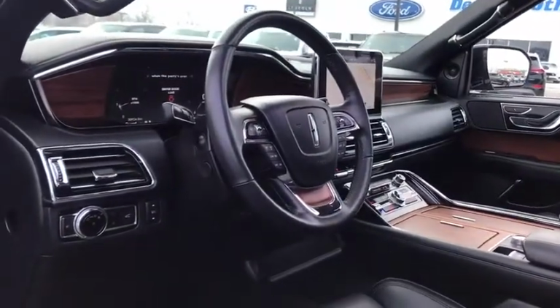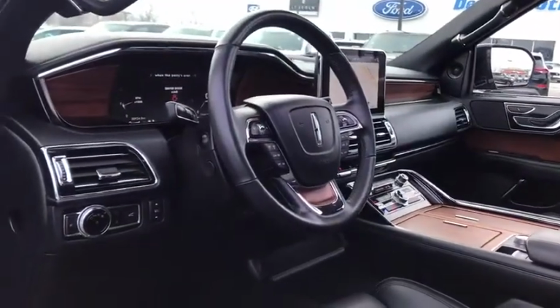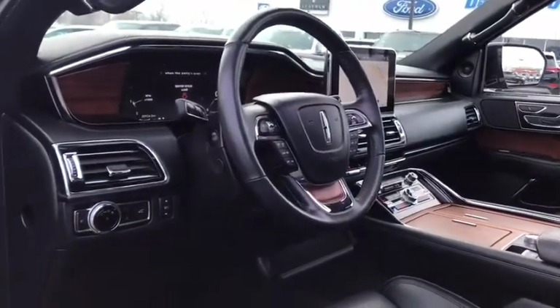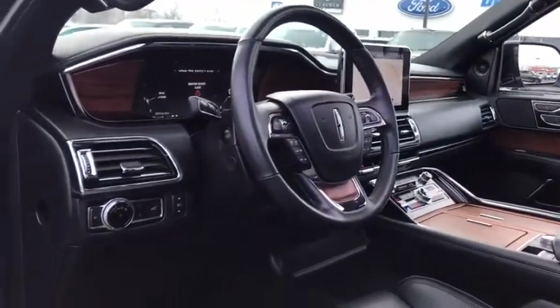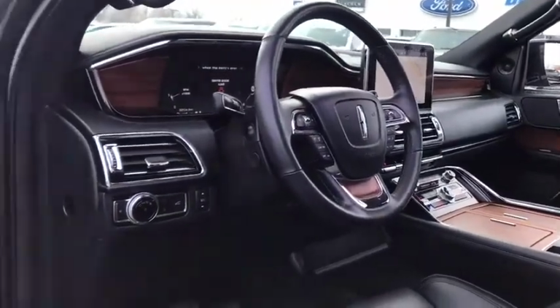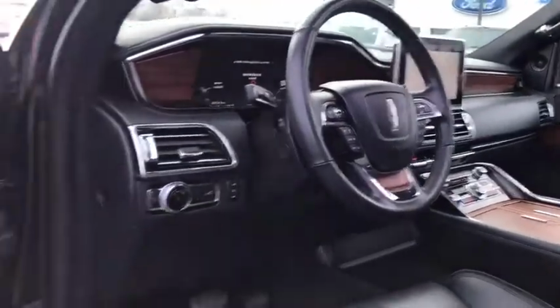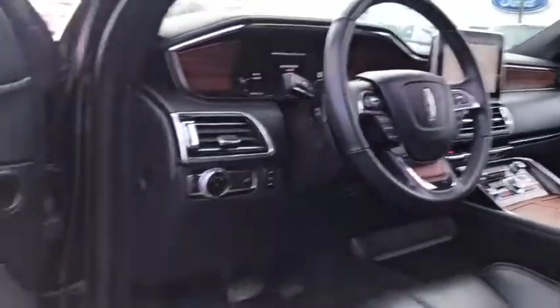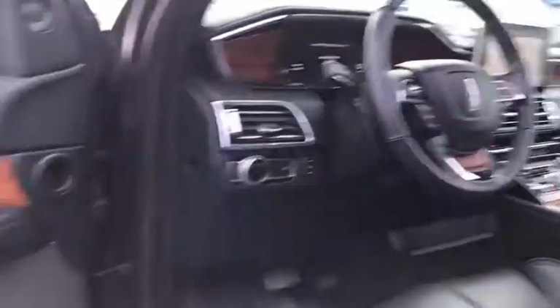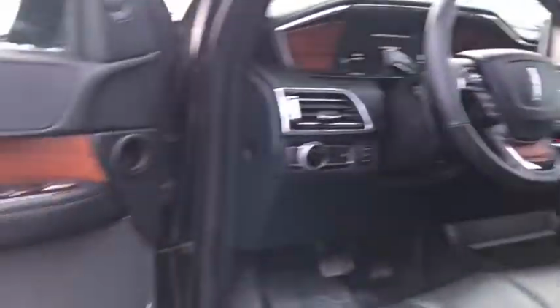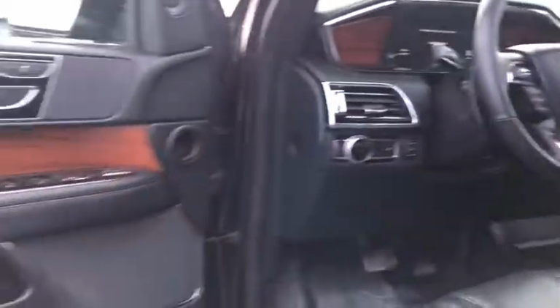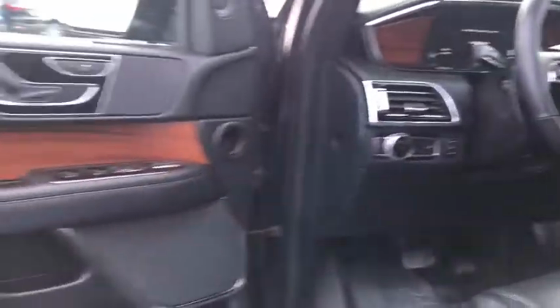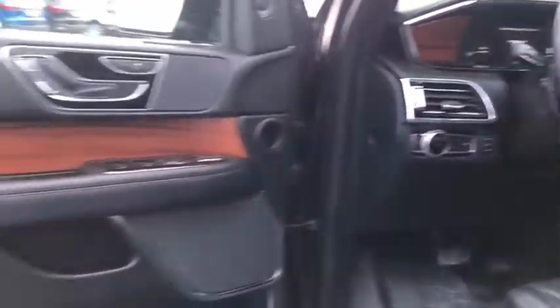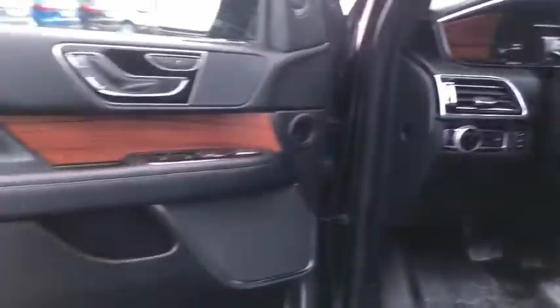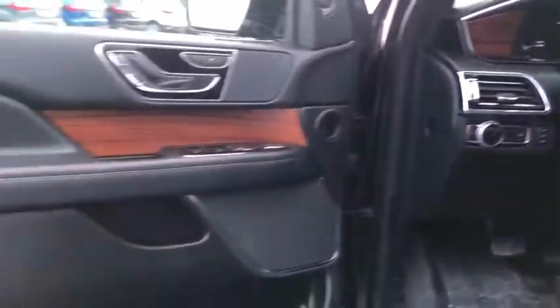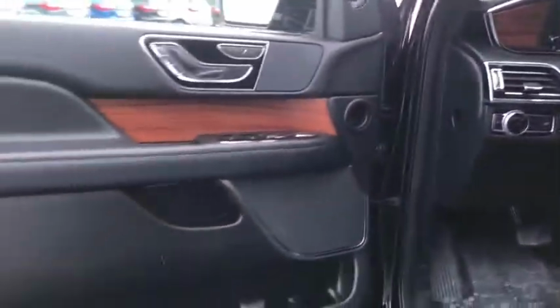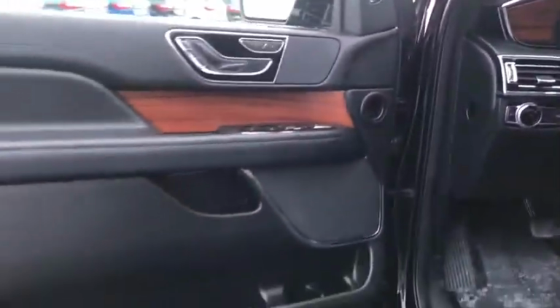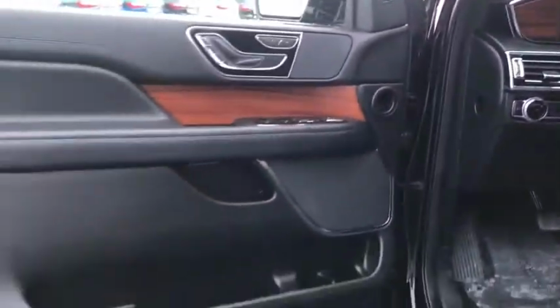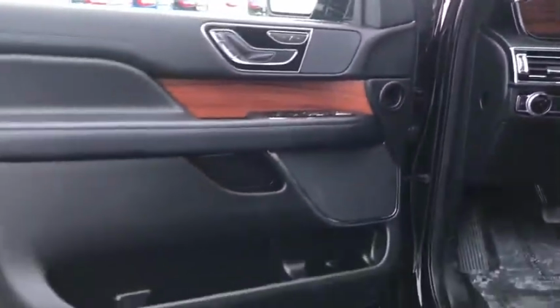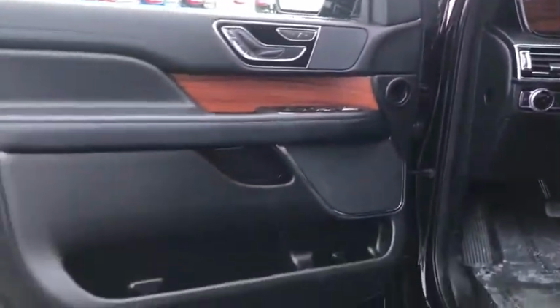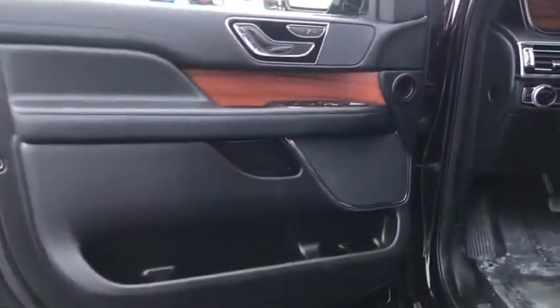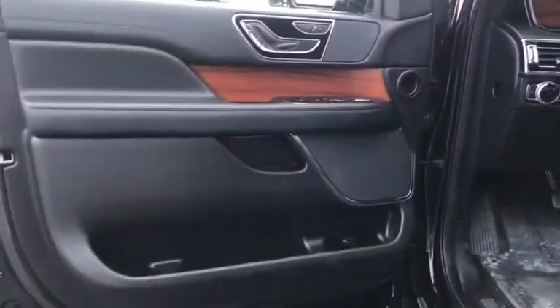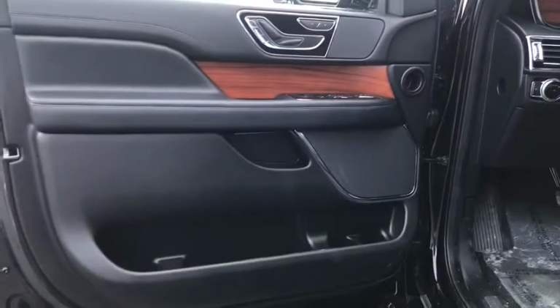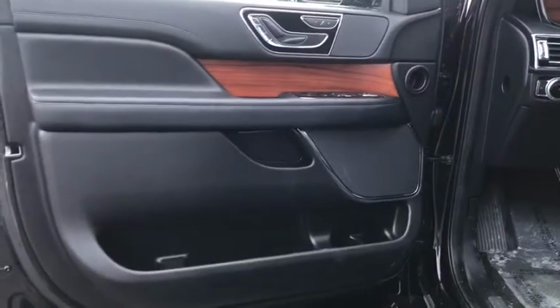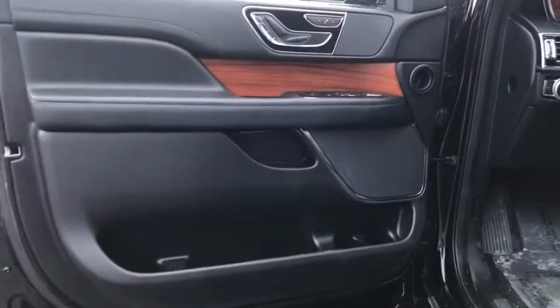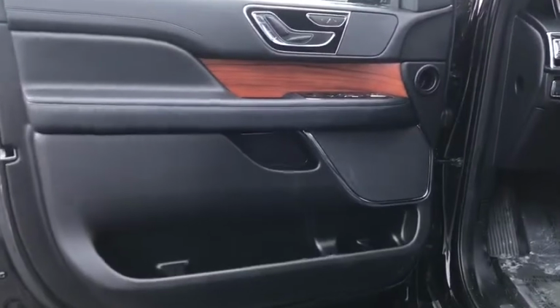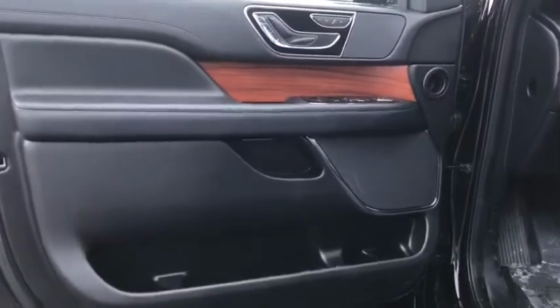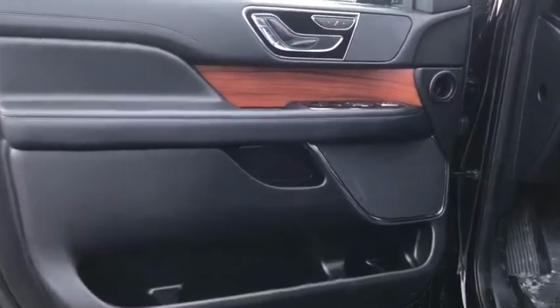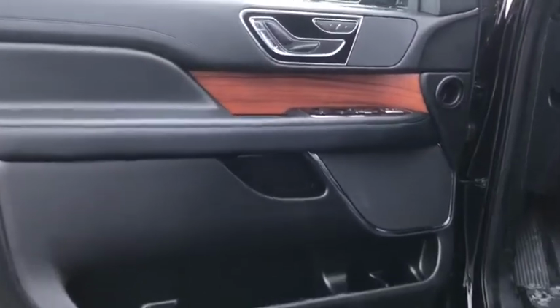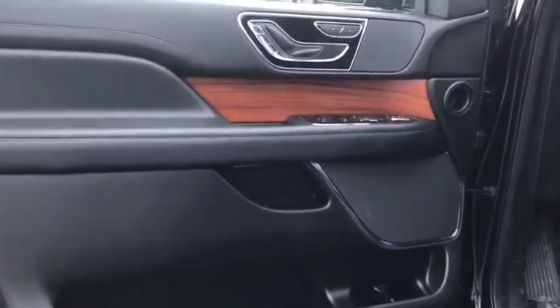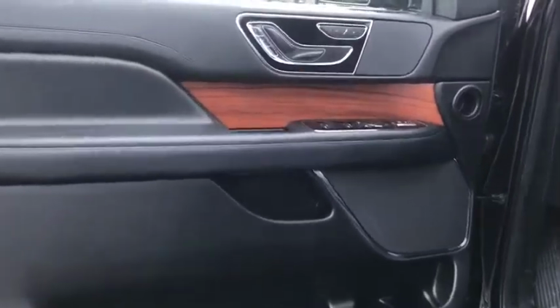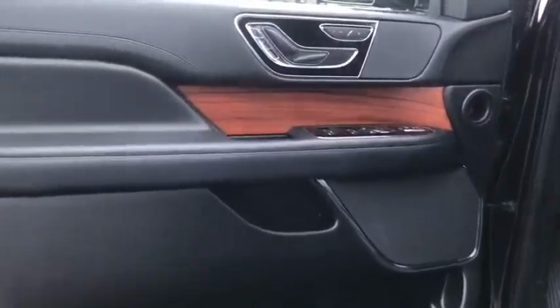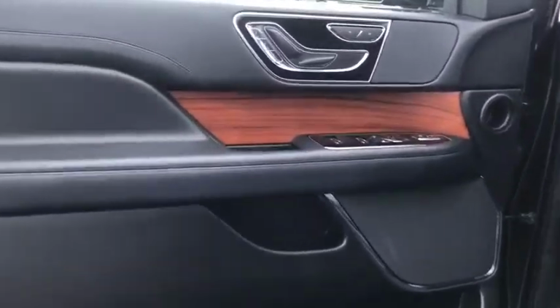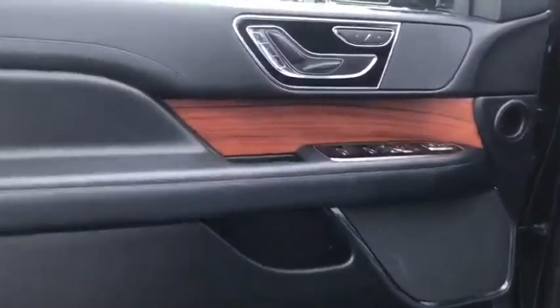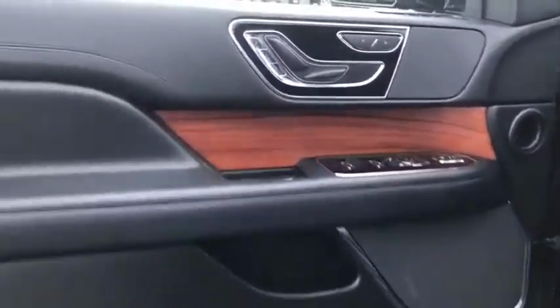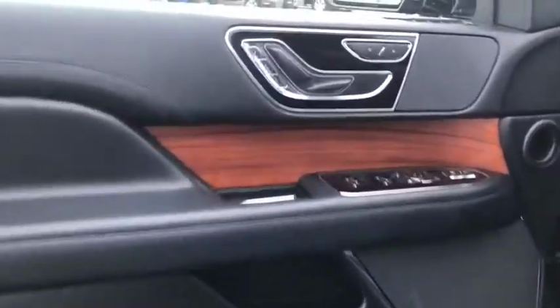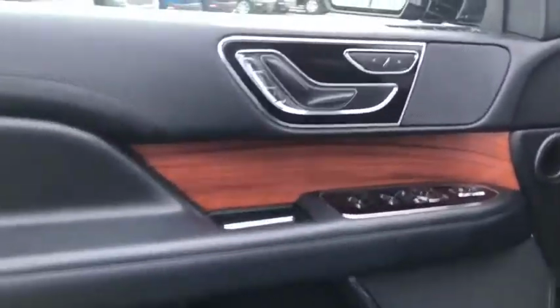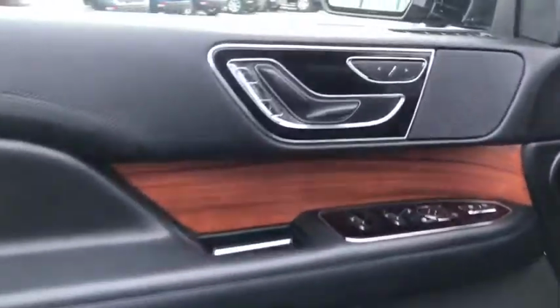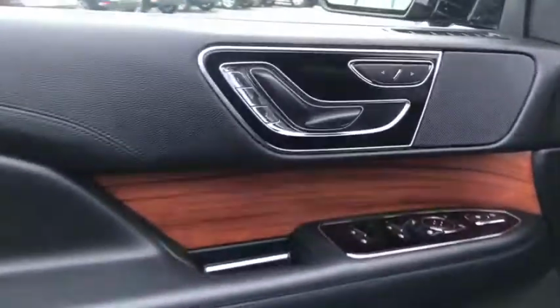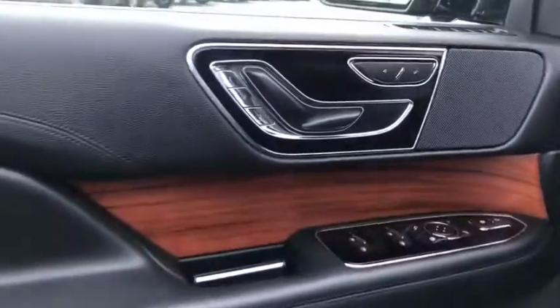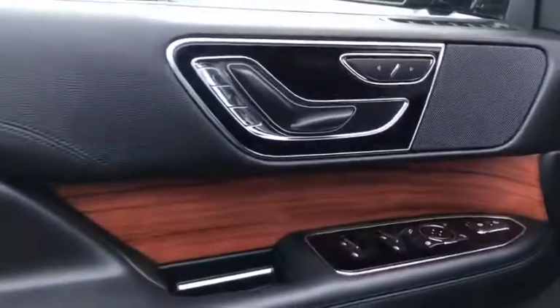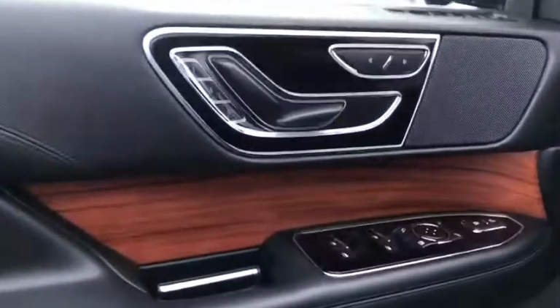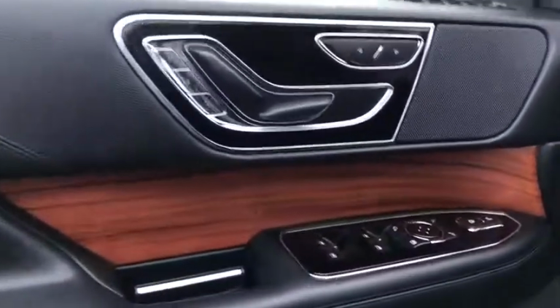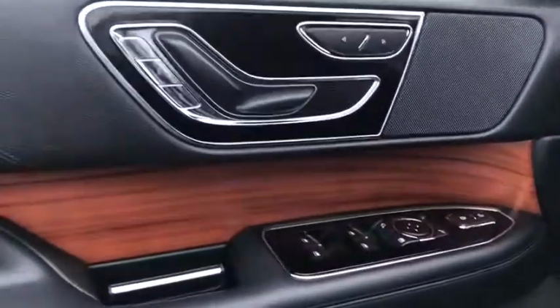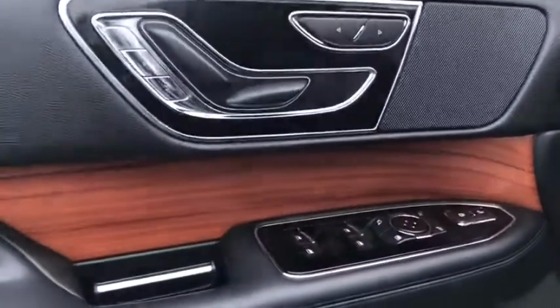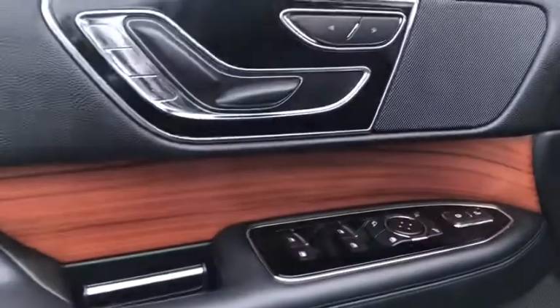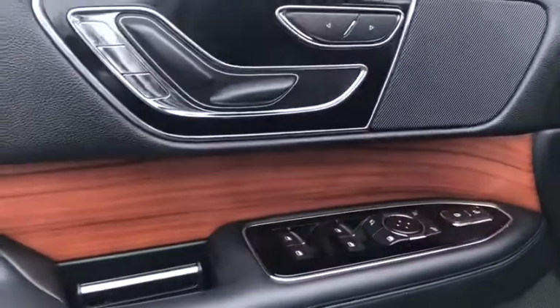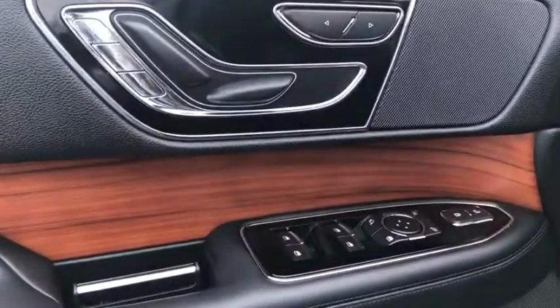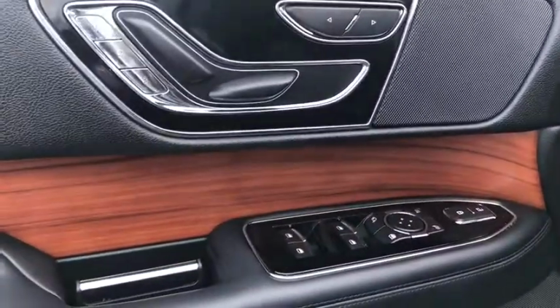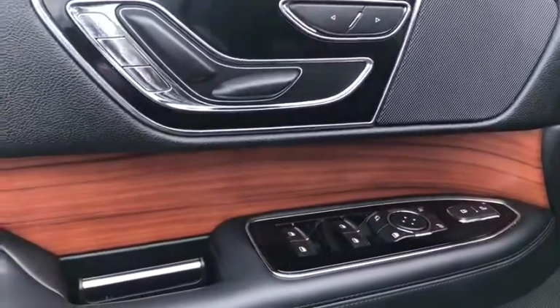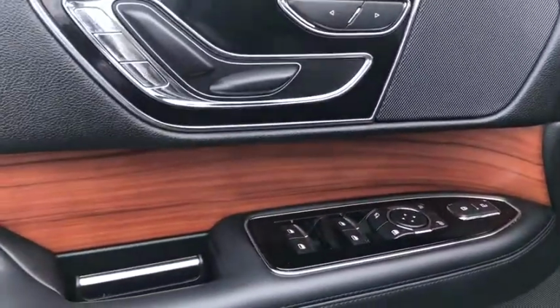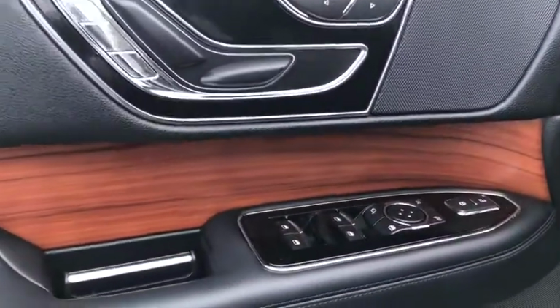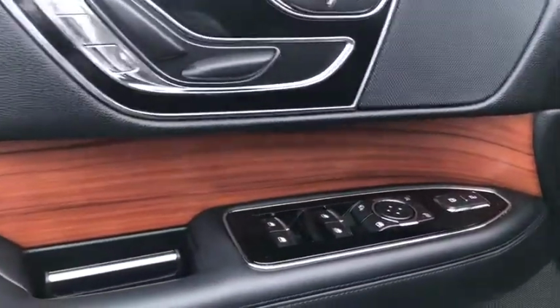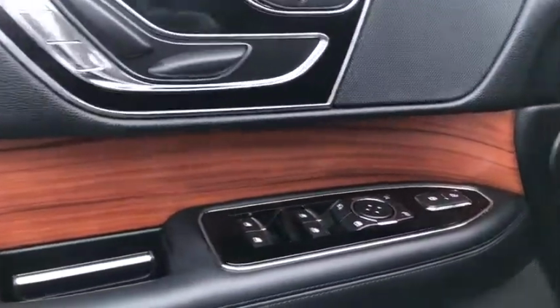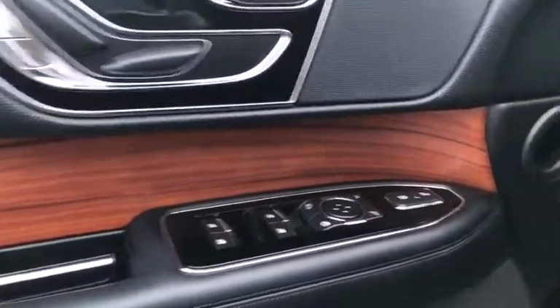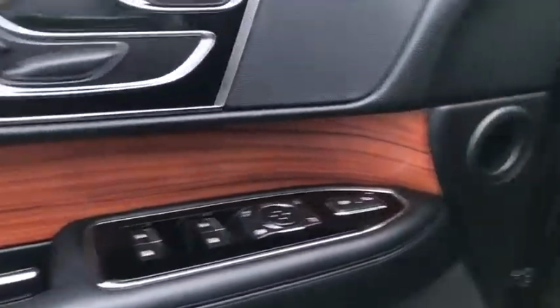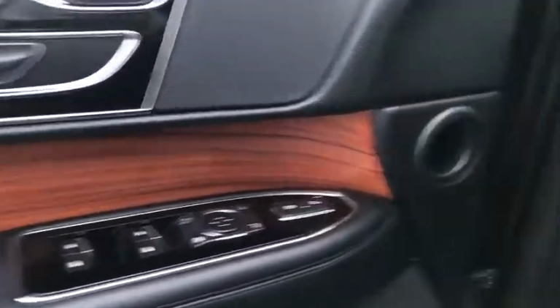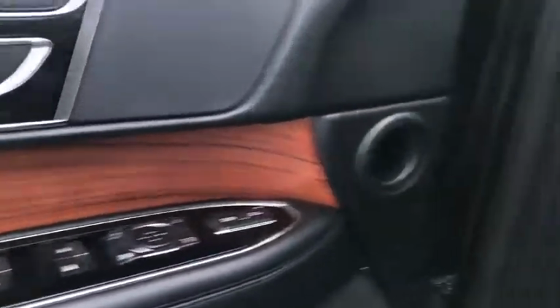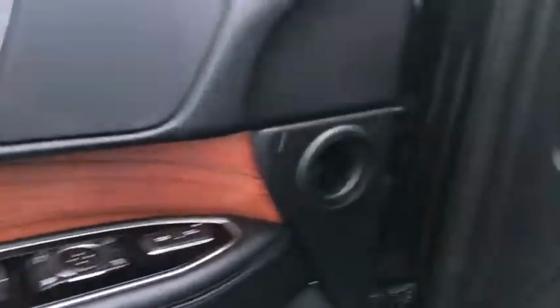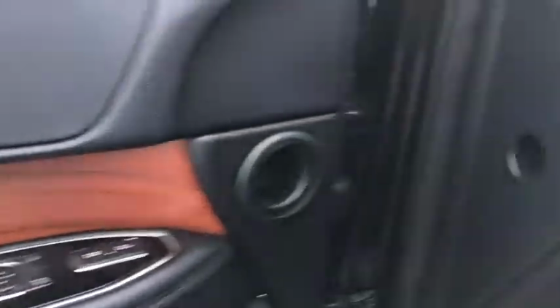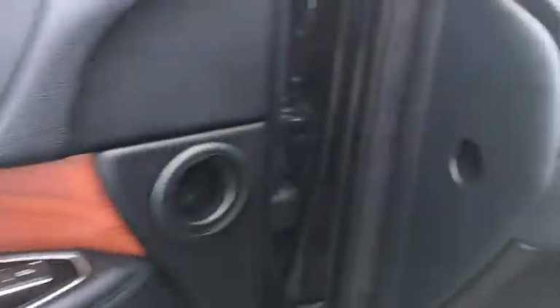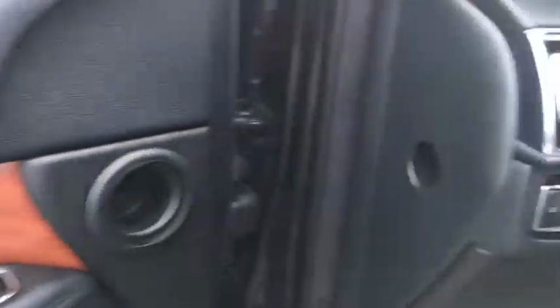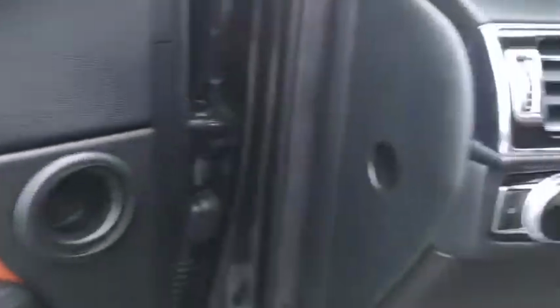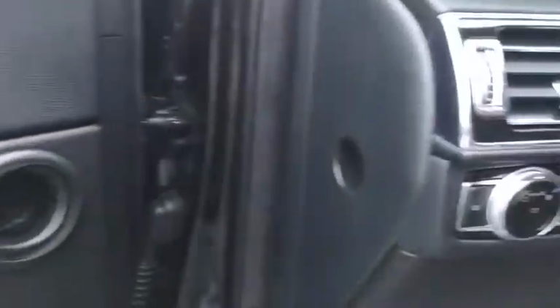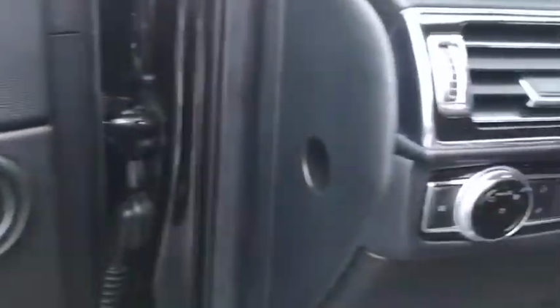This luxury SUV is powerfully persuasive. This vehicle has less than 35,000 miles.